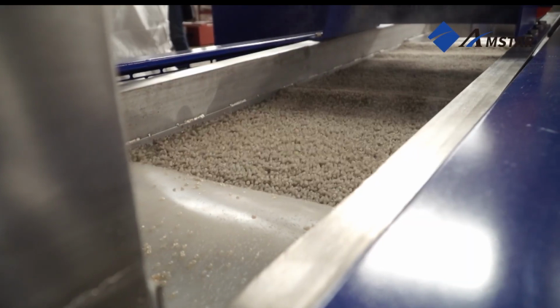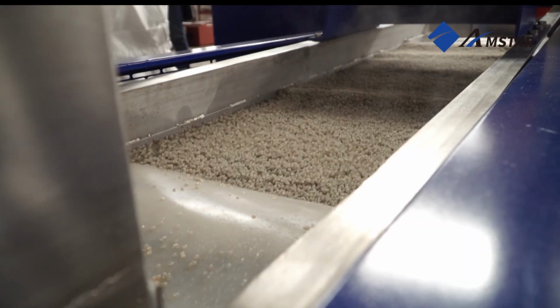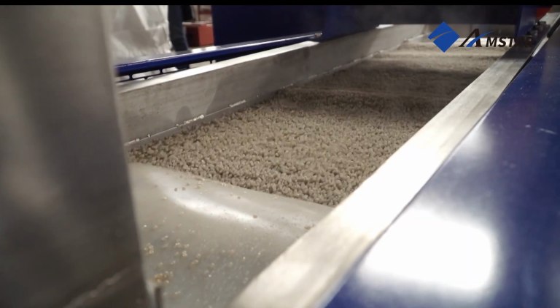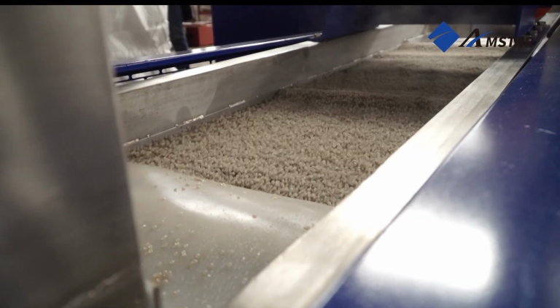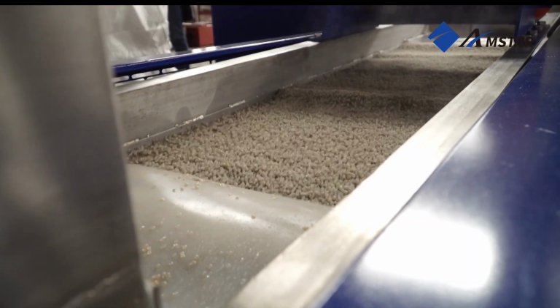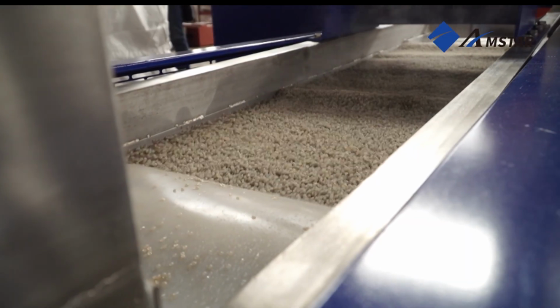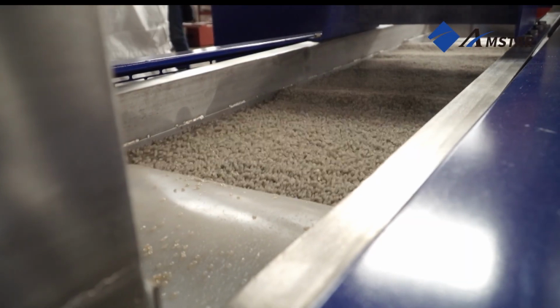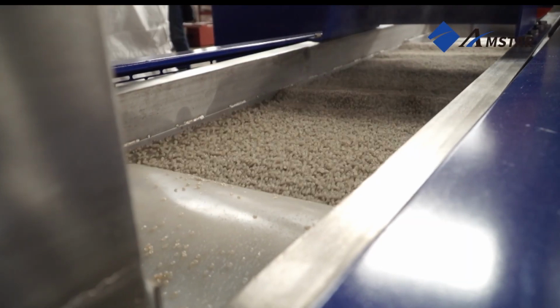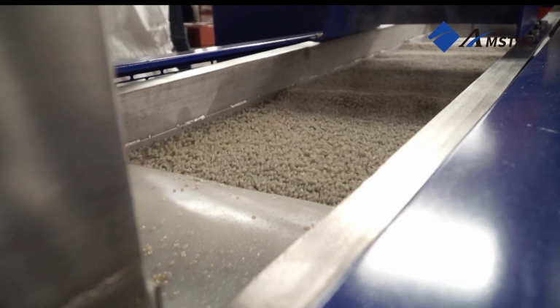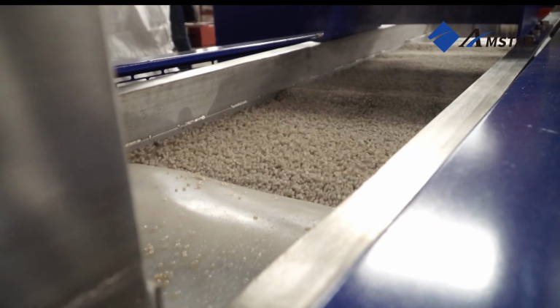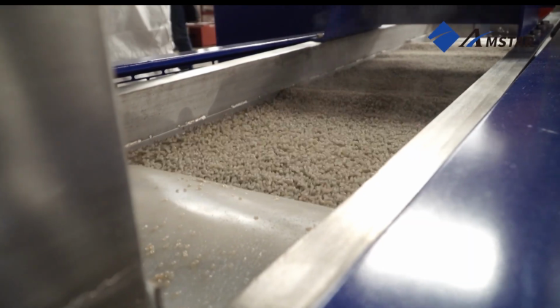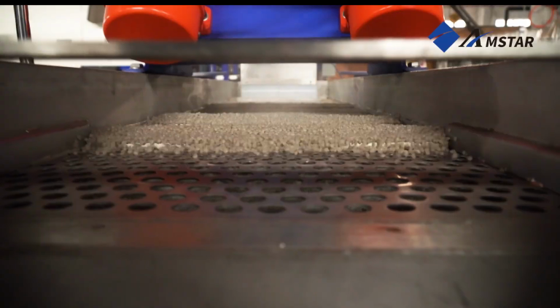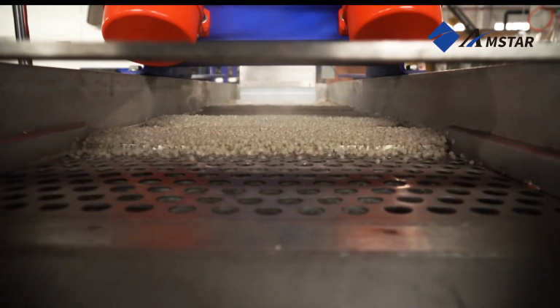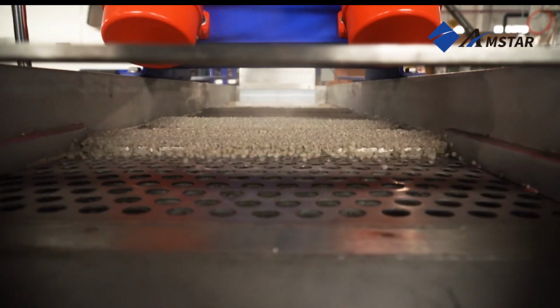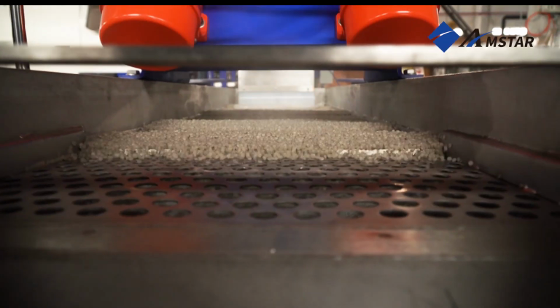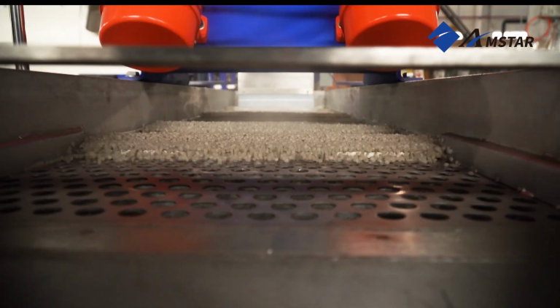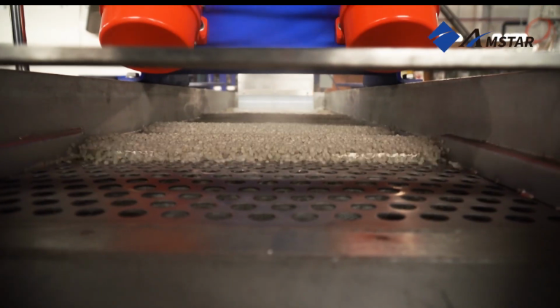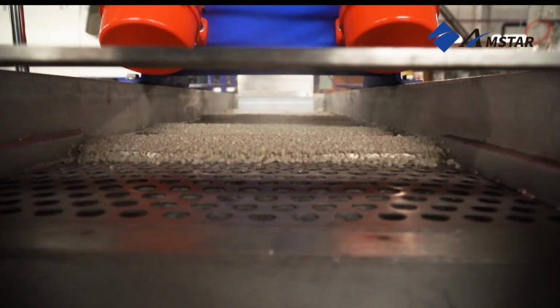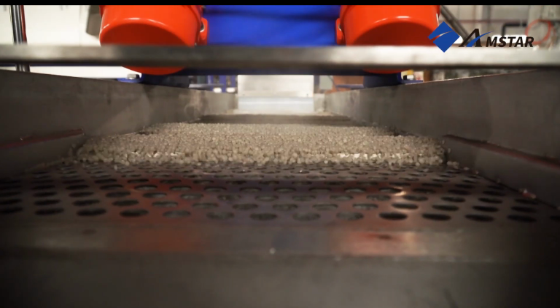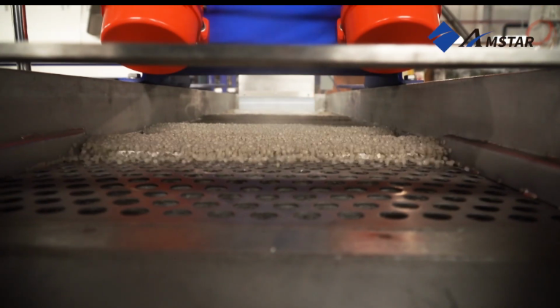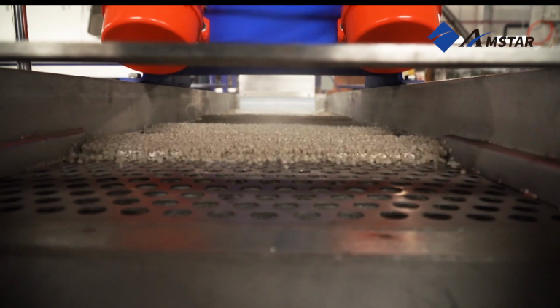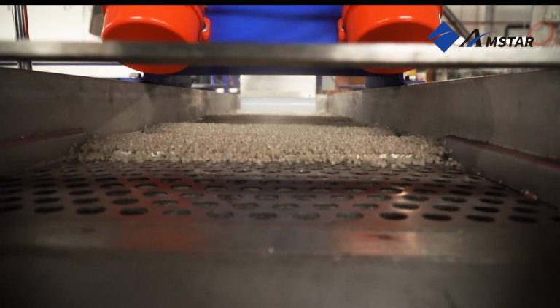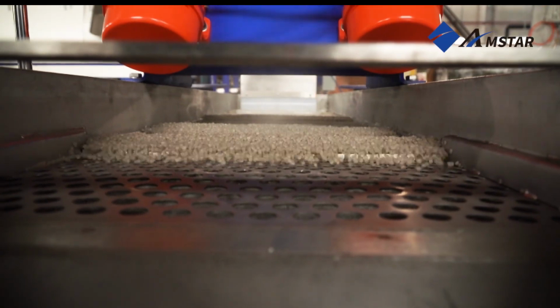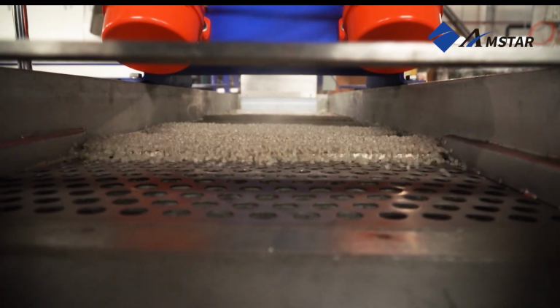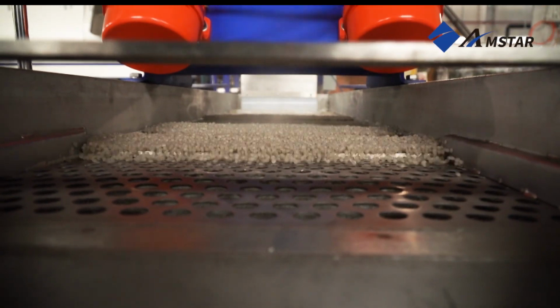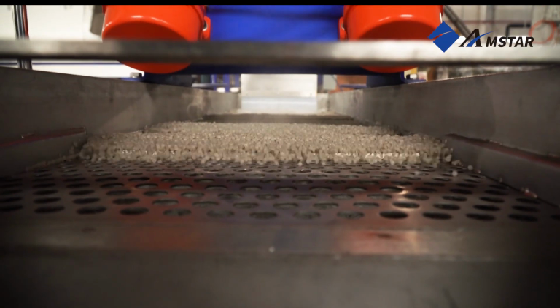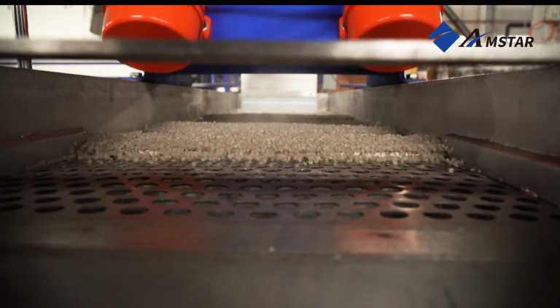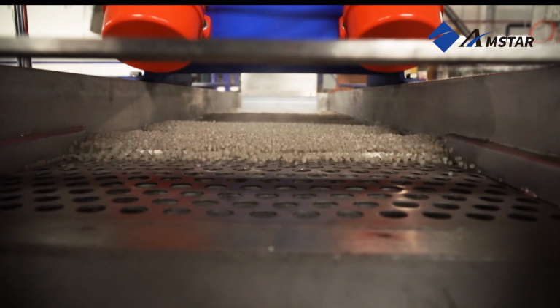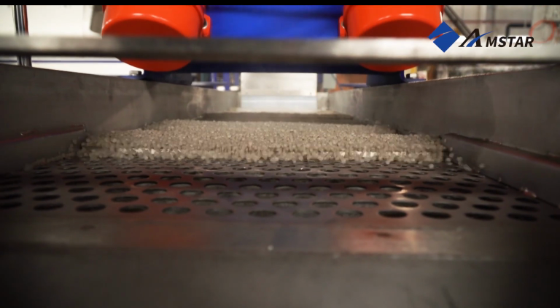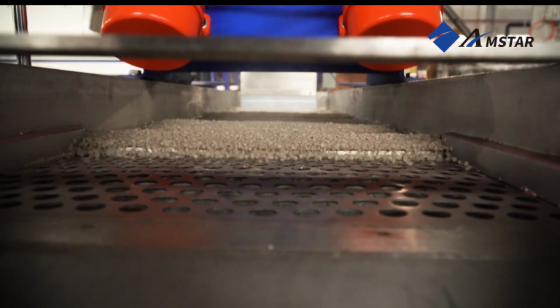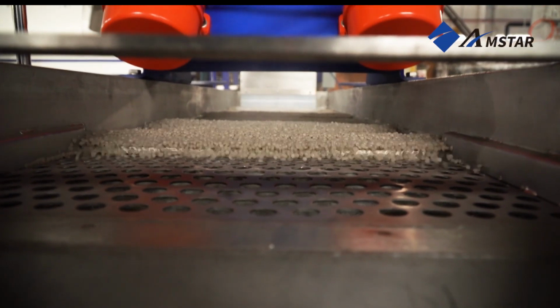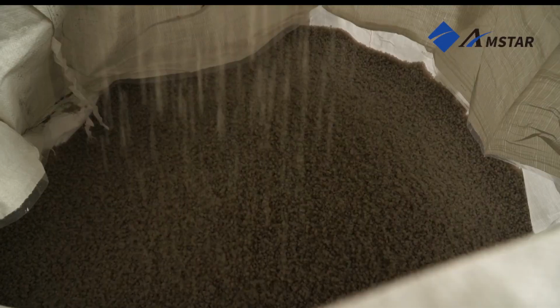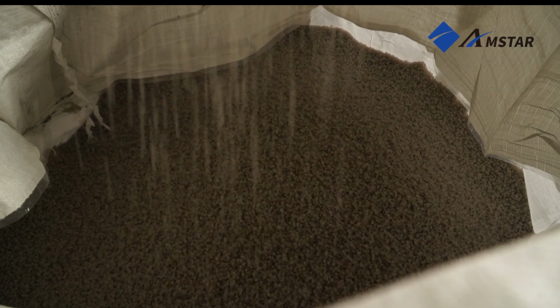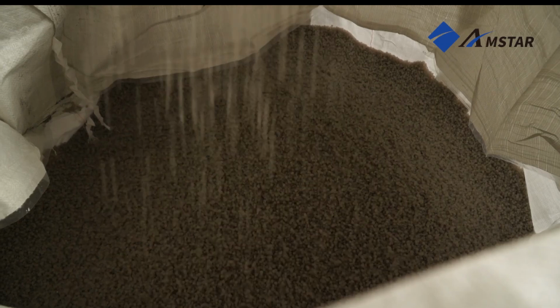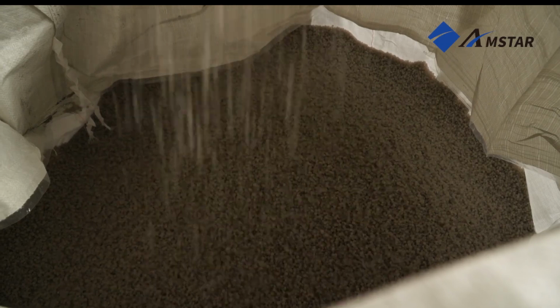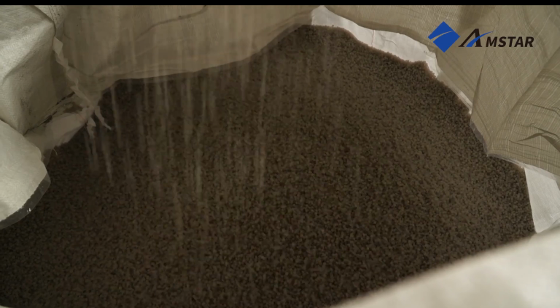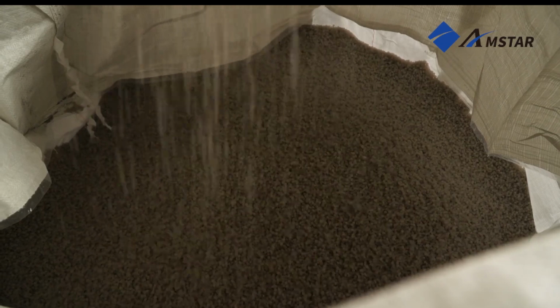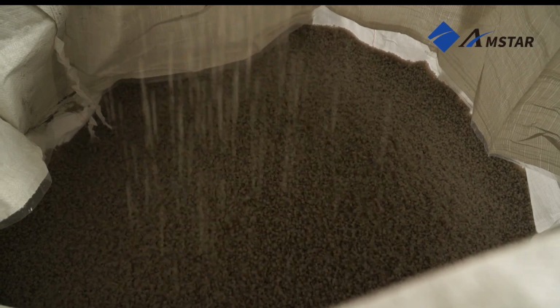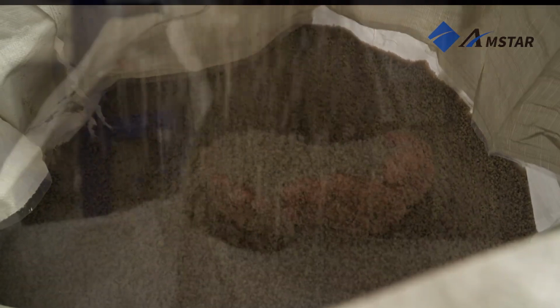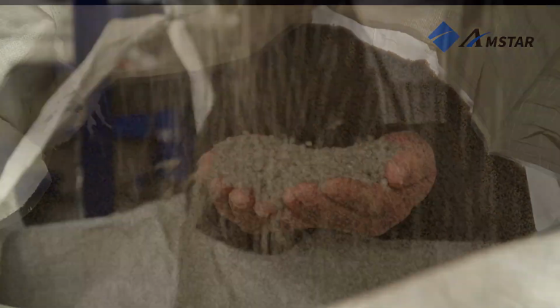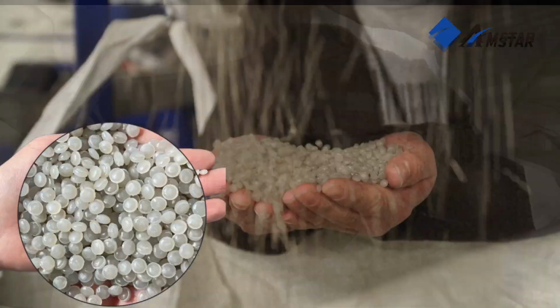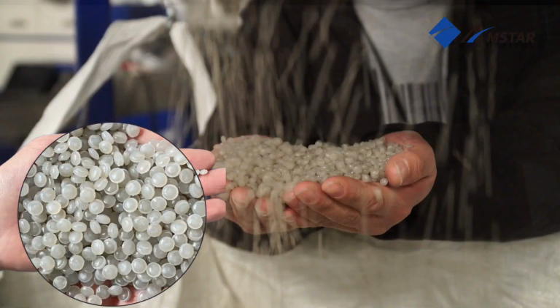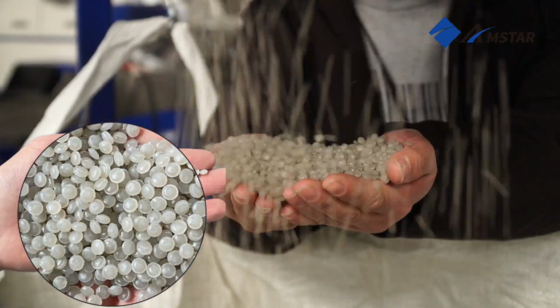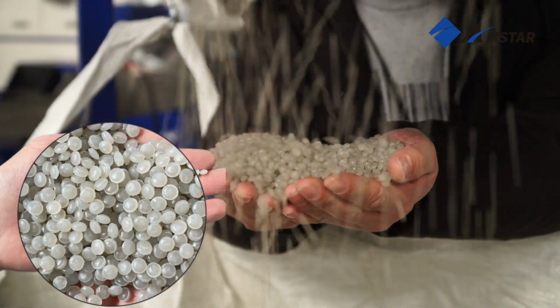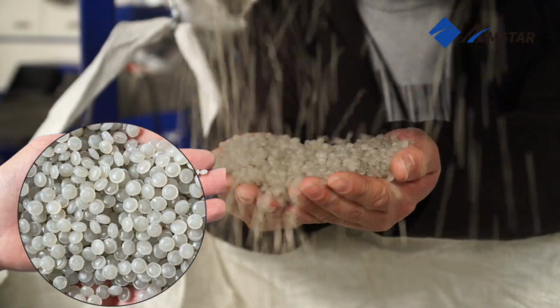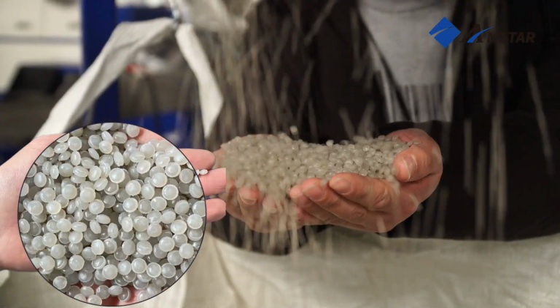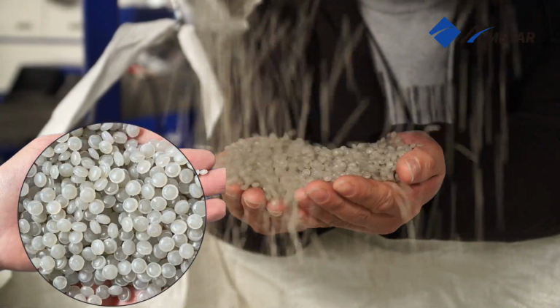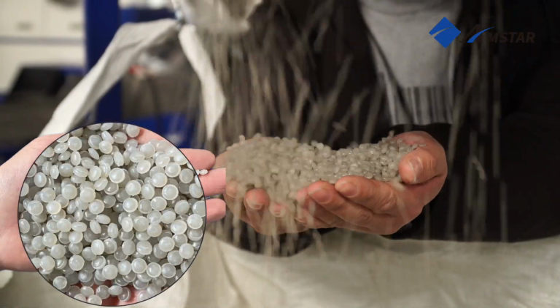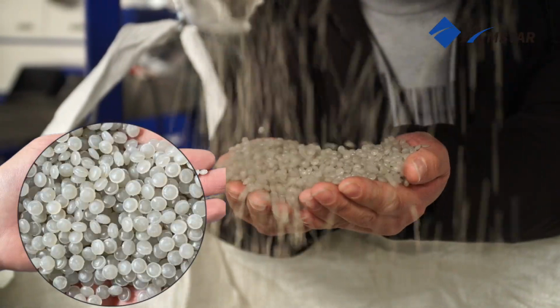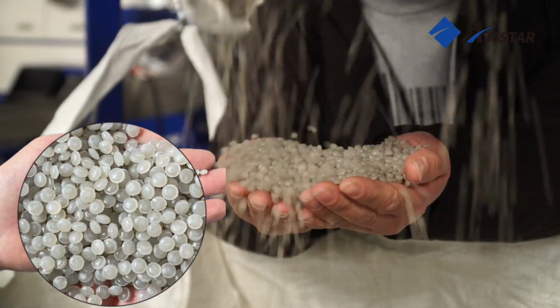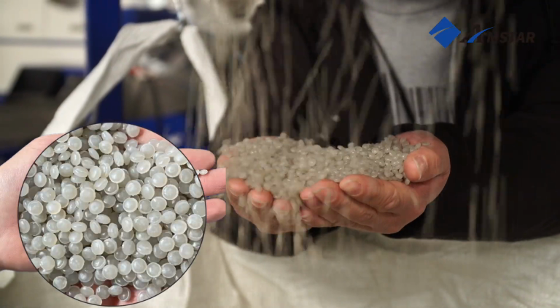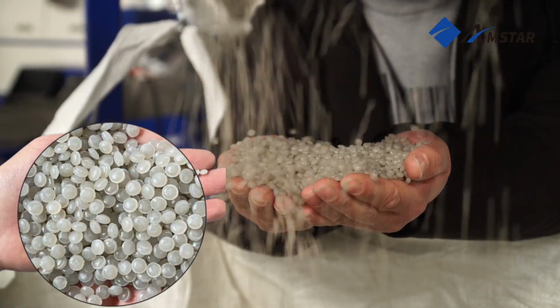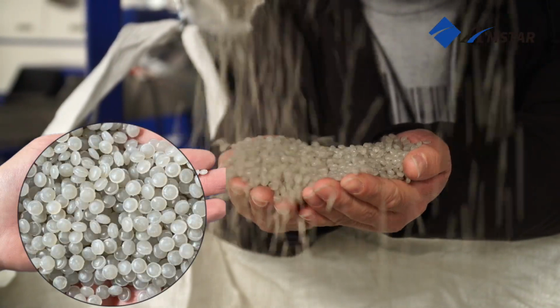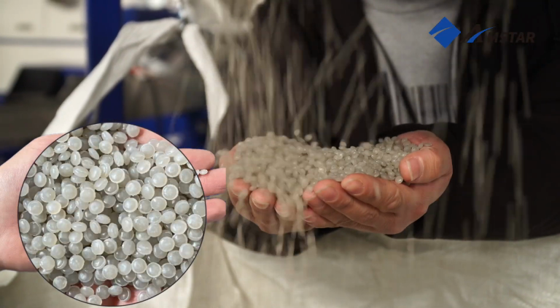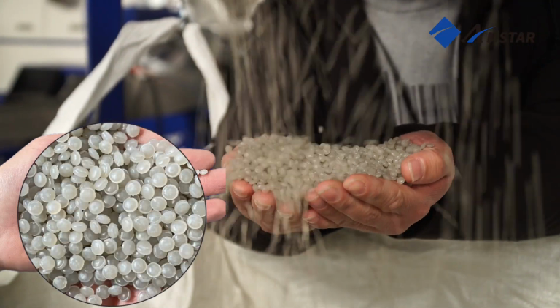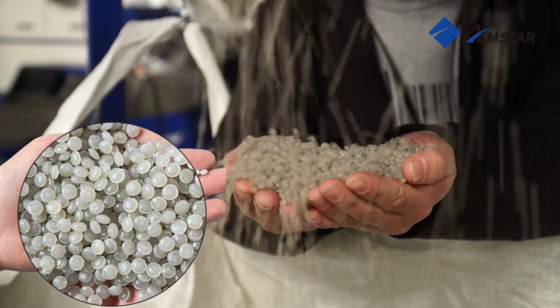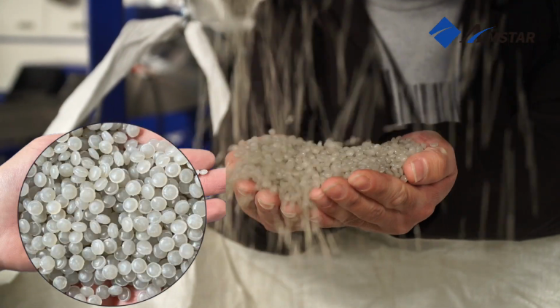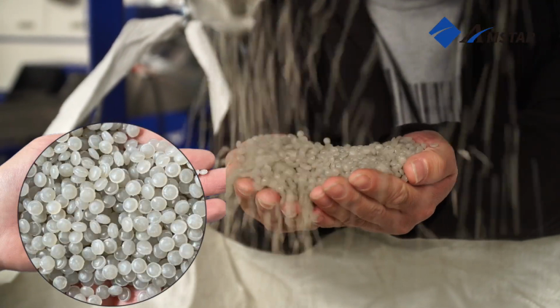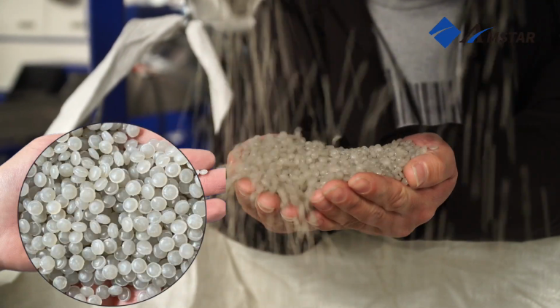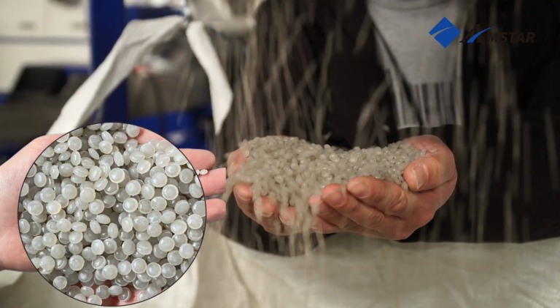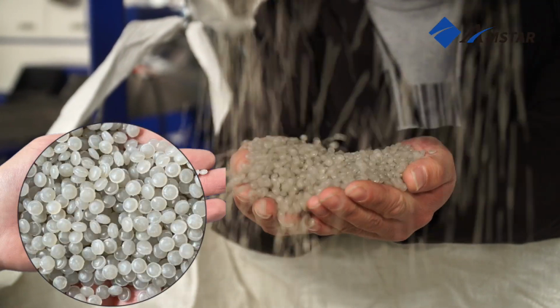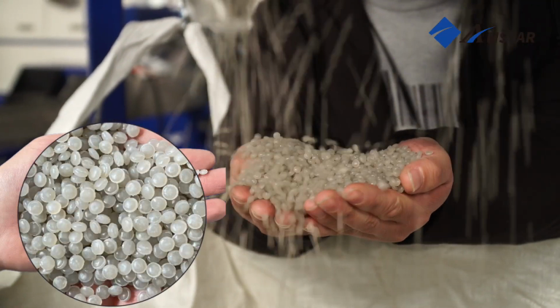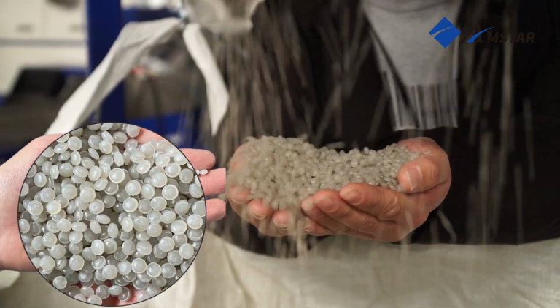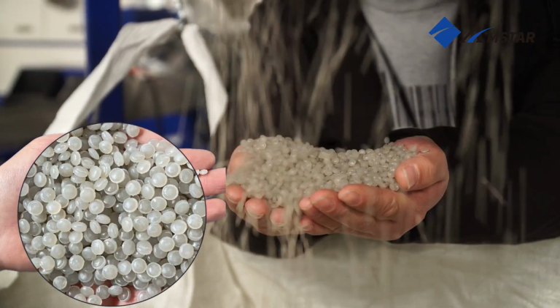These pellets are now ready for reuse and manufacturing, contributing to a sustainable and circular economy.